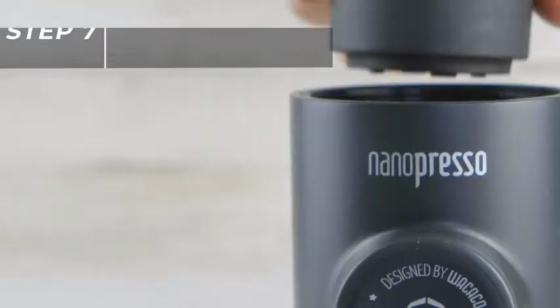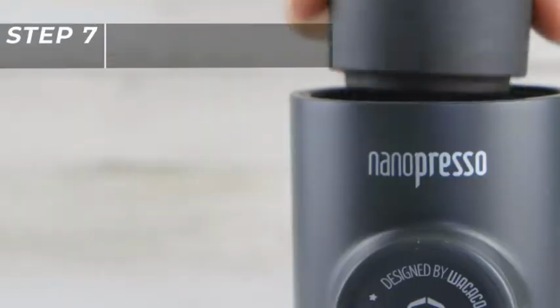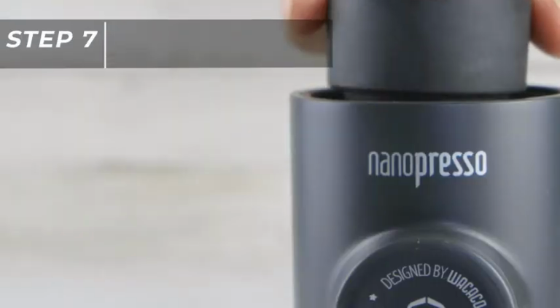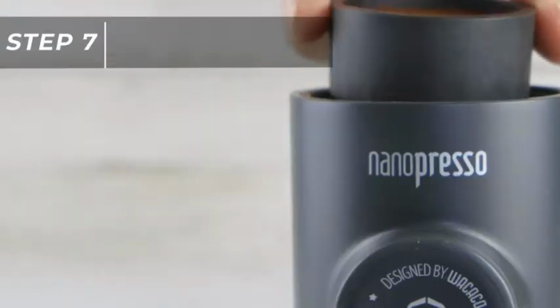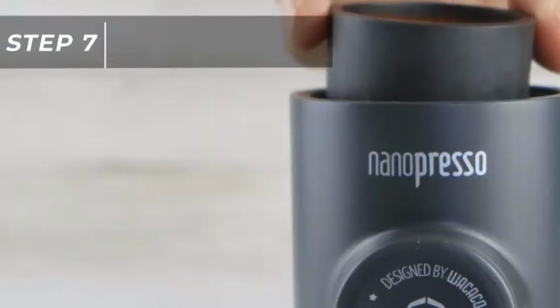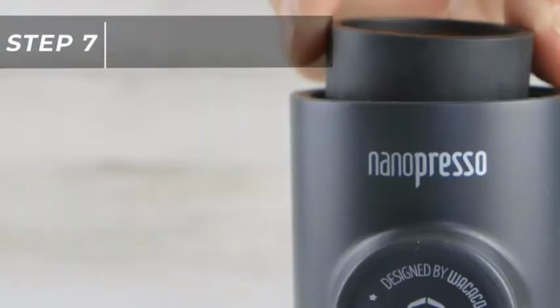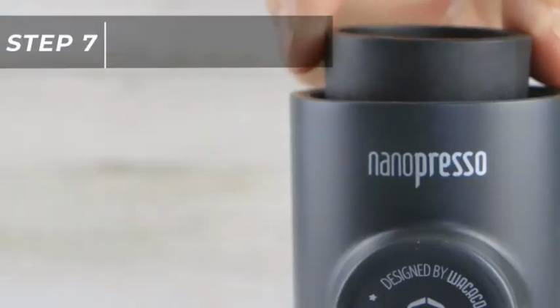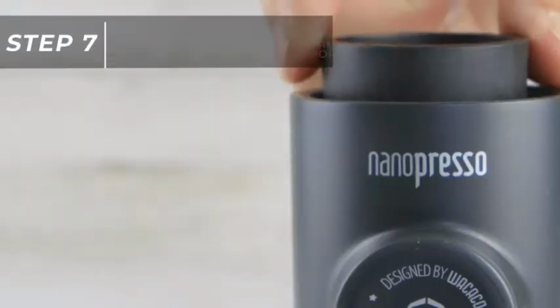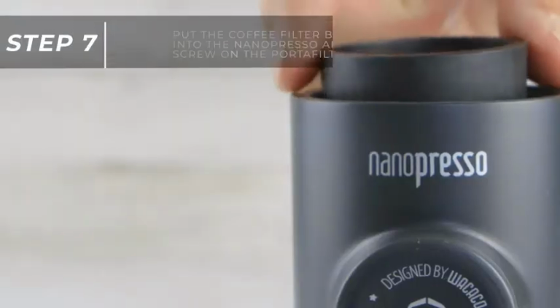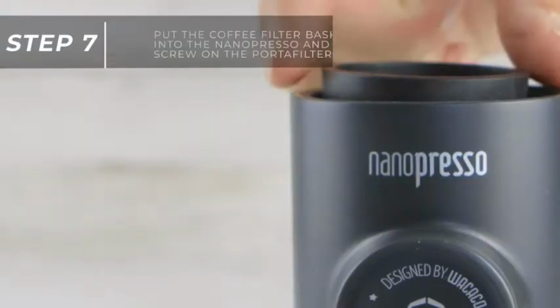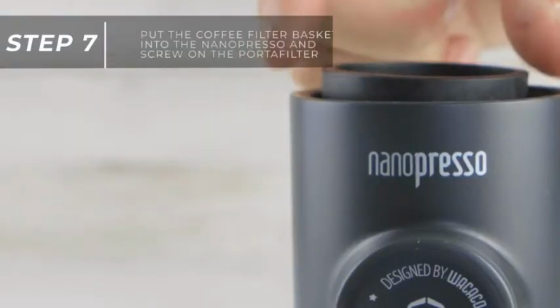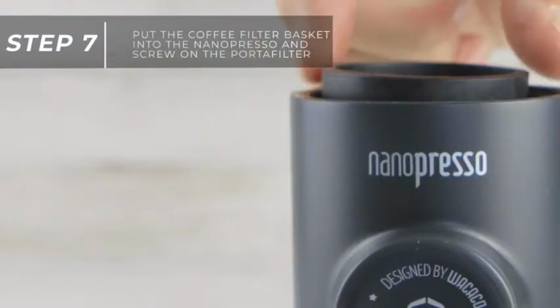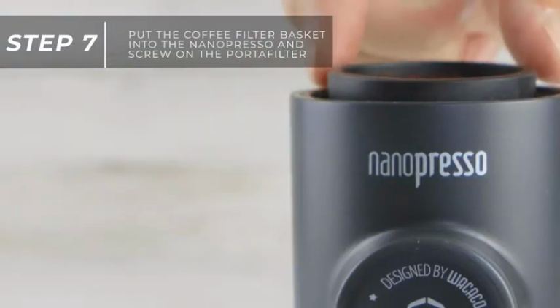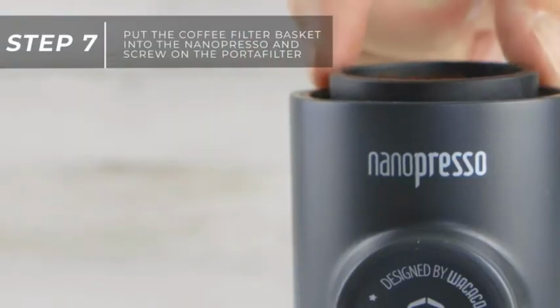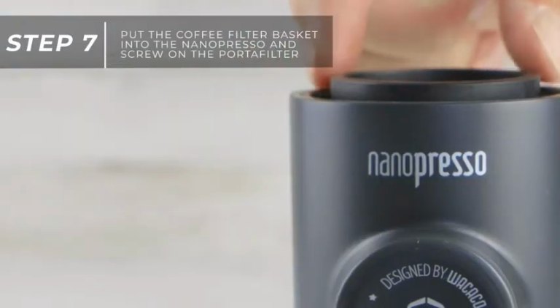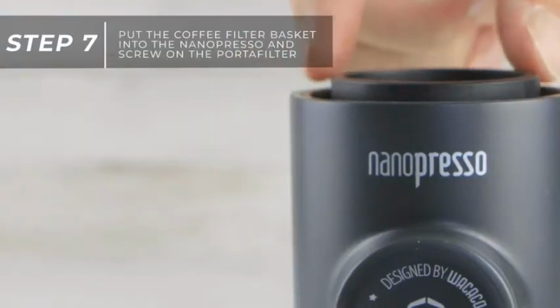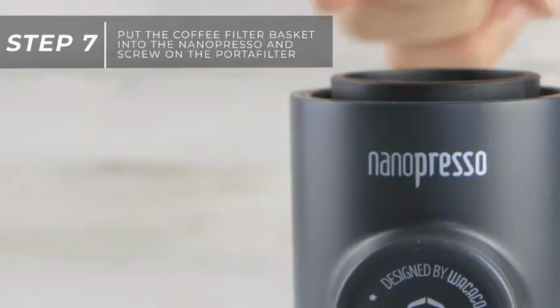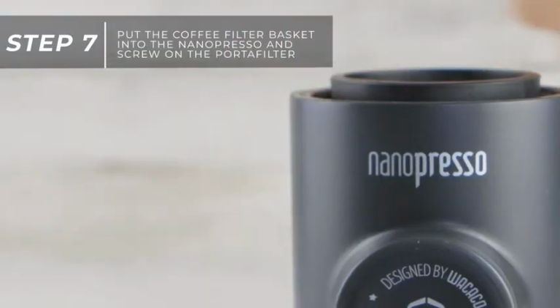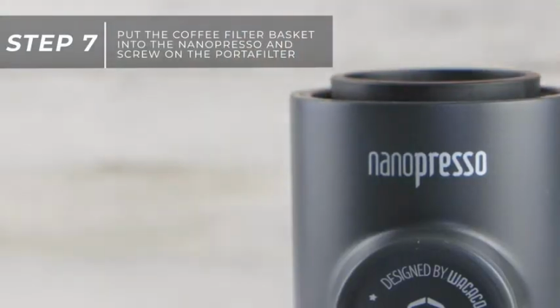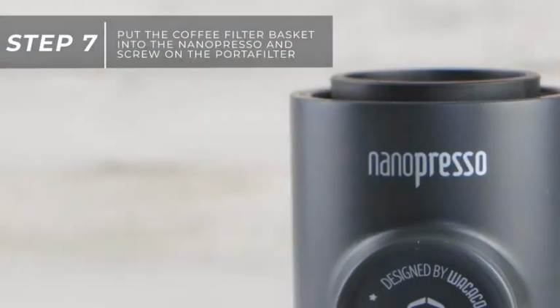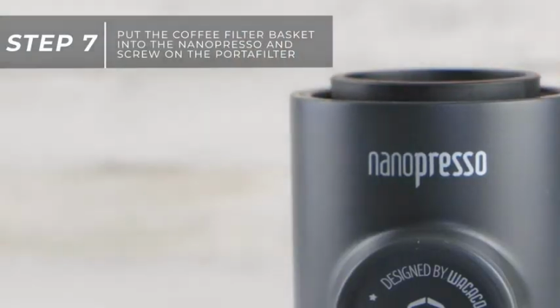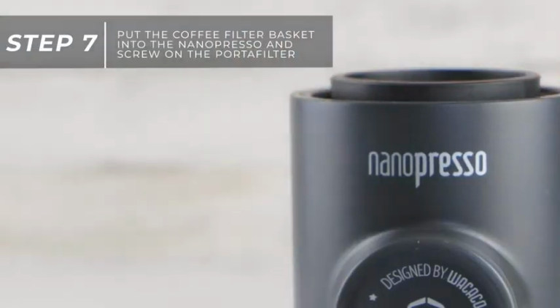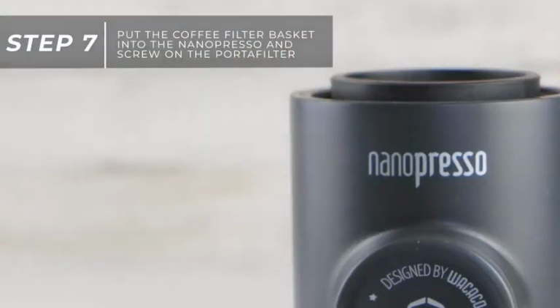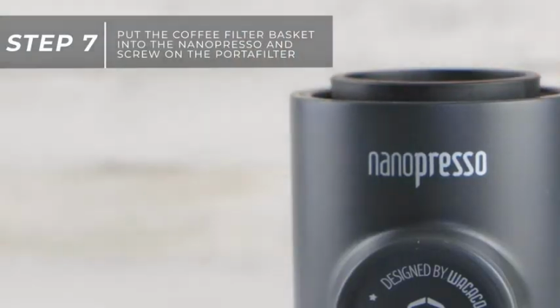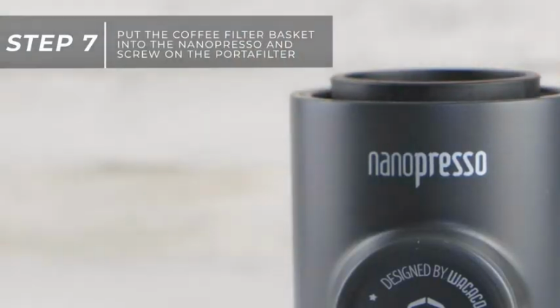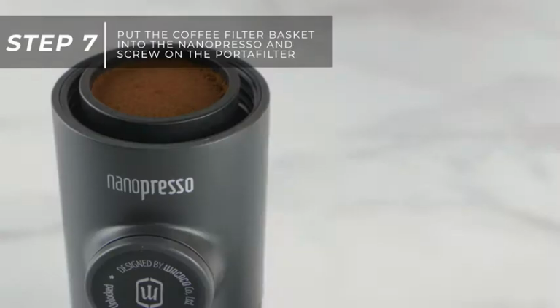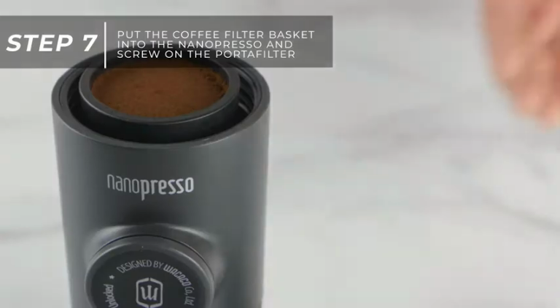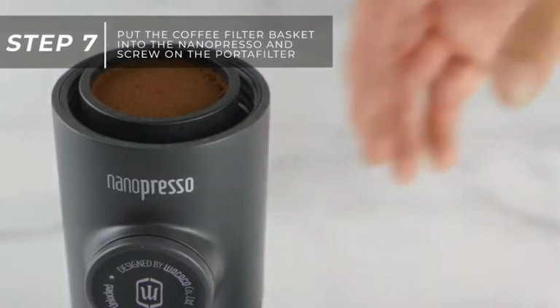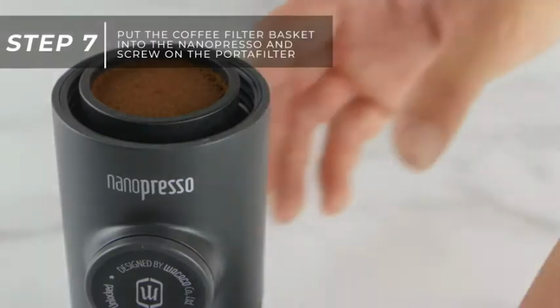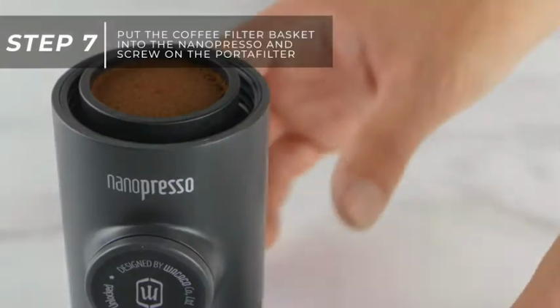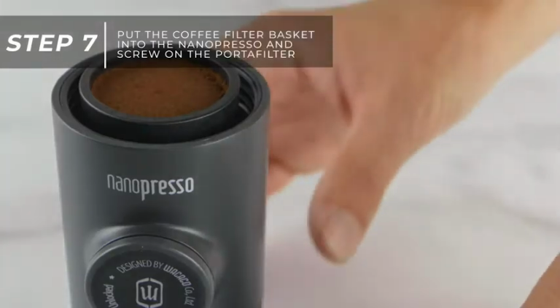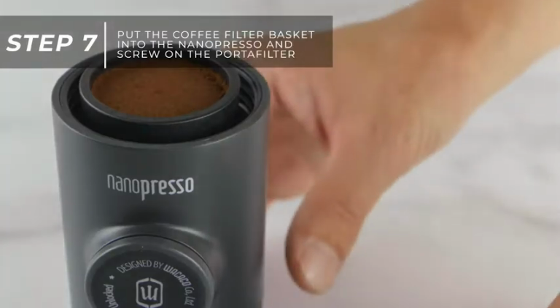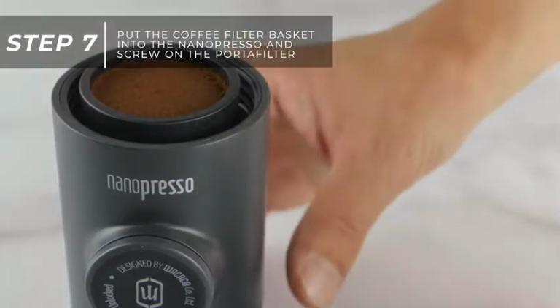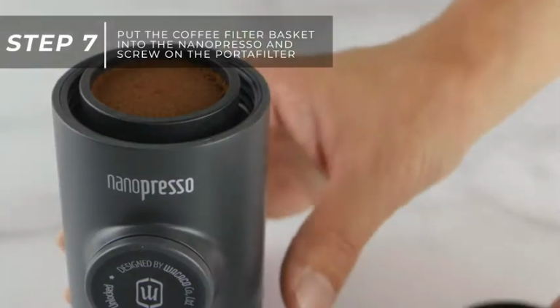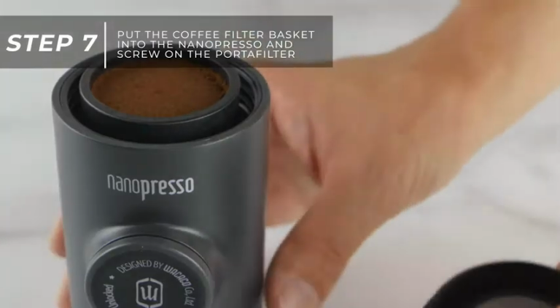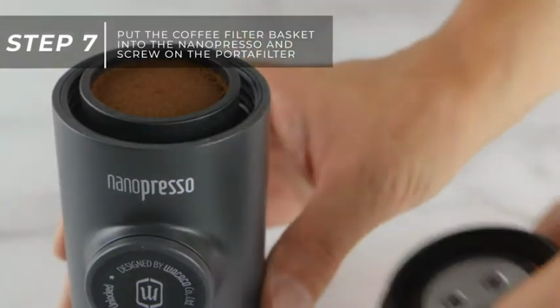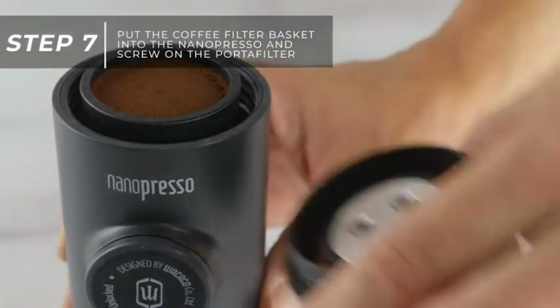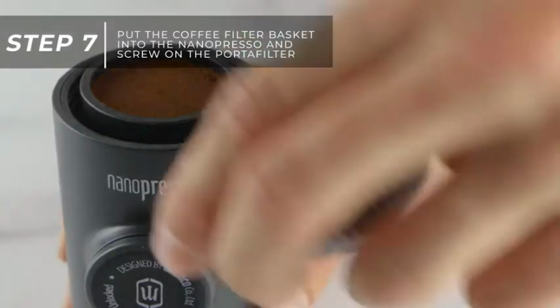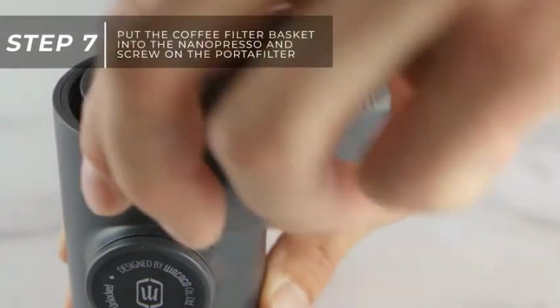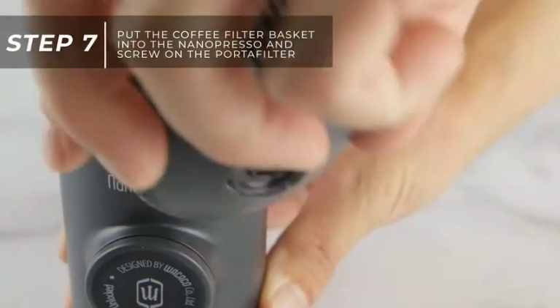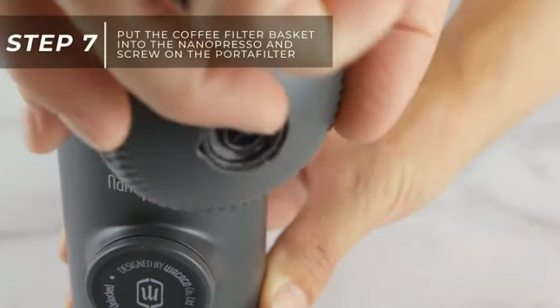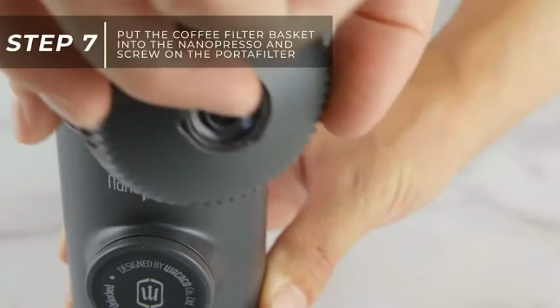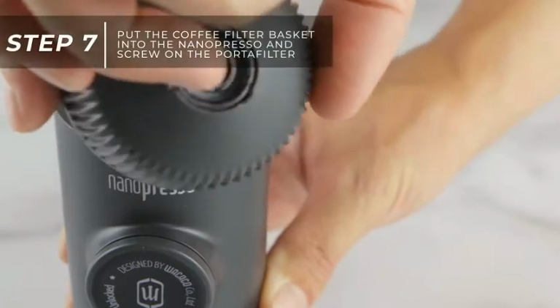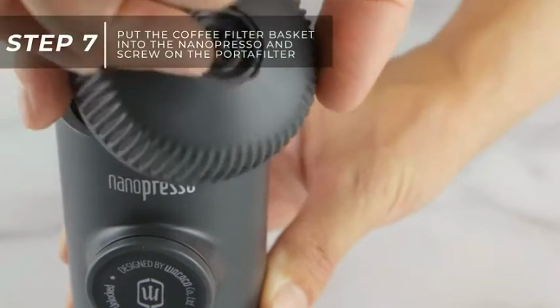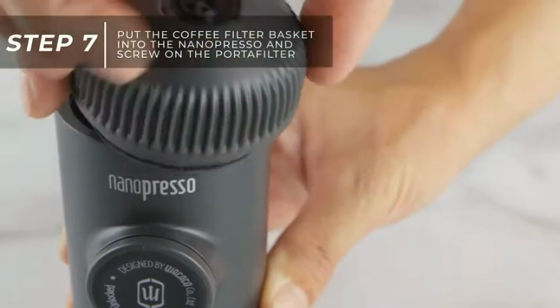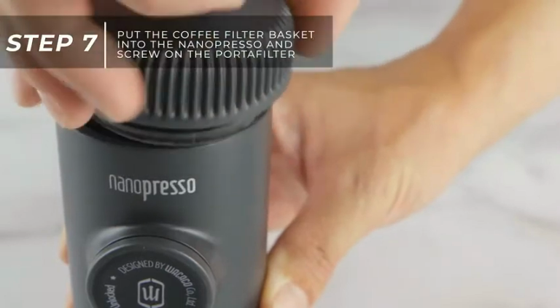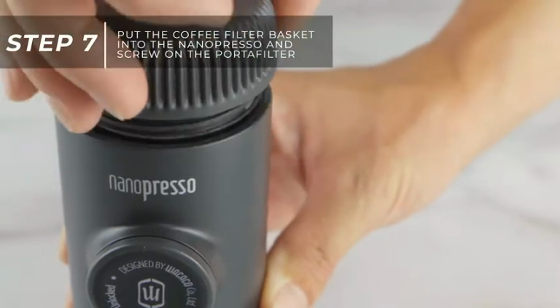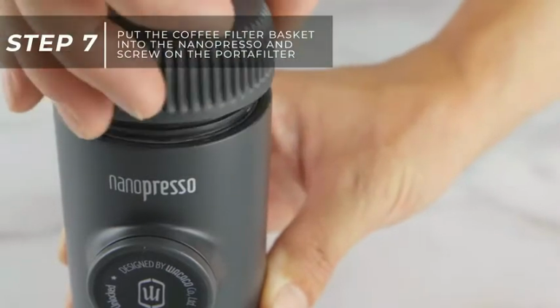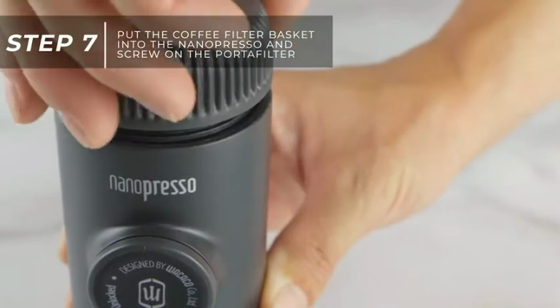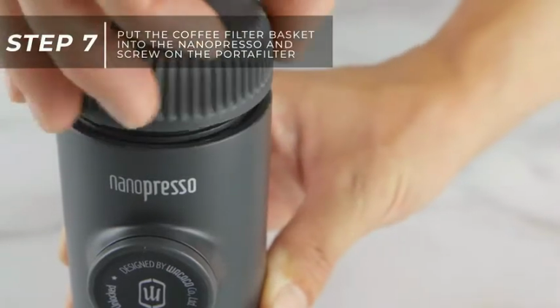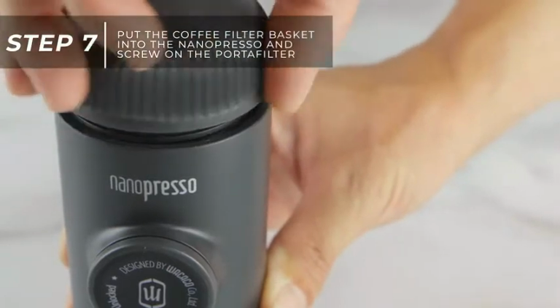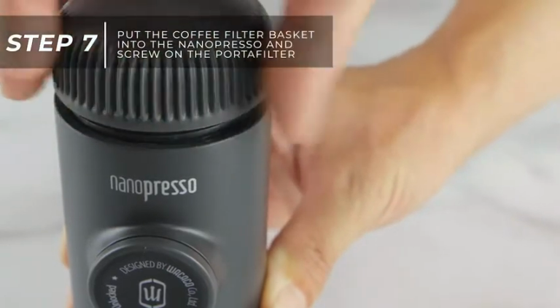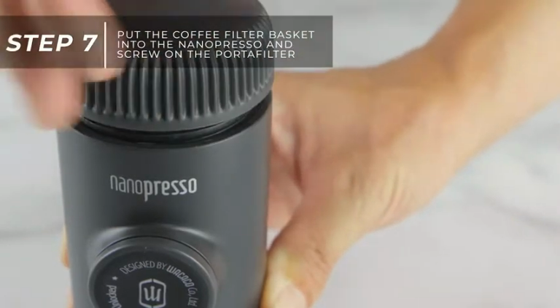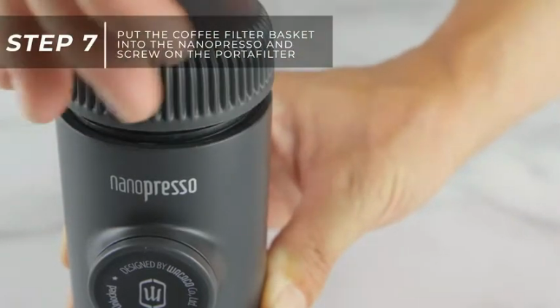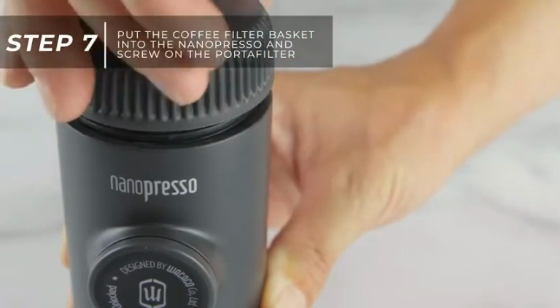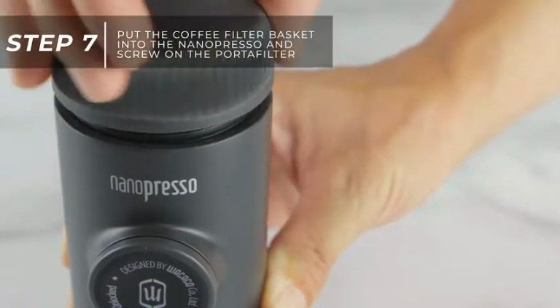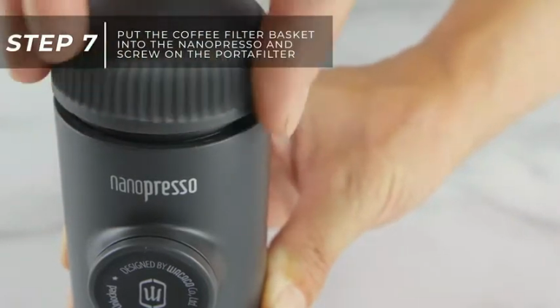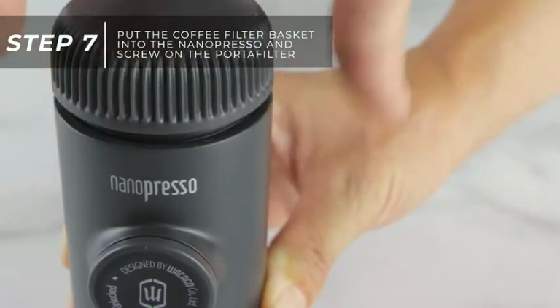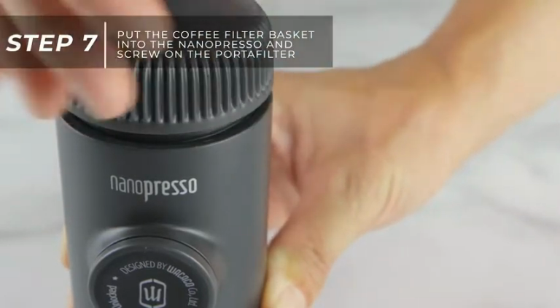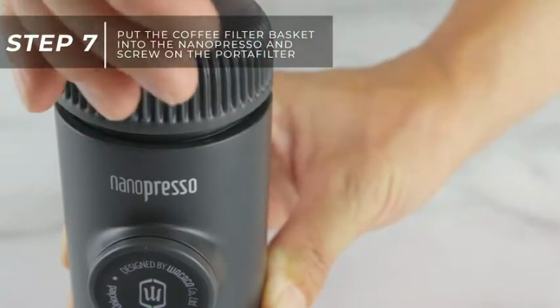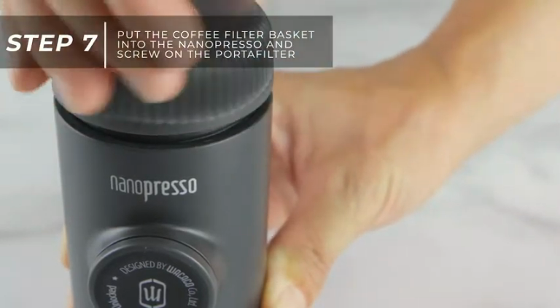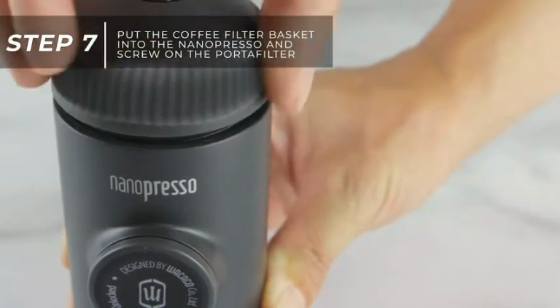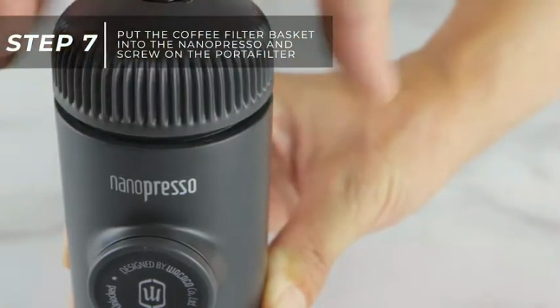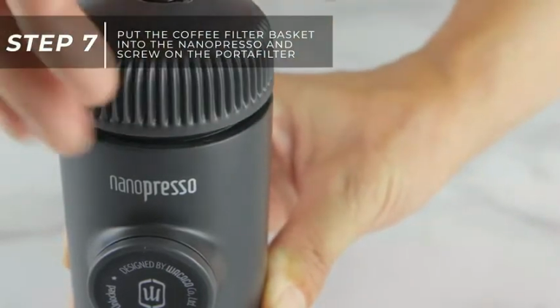Next, put the coffee filter basket into the Nanopresso and screw on the portafilter. Make sure the portafilter is screwed on tight.